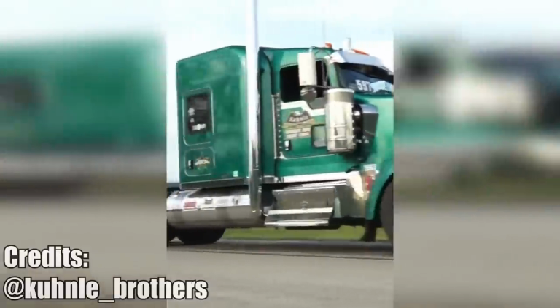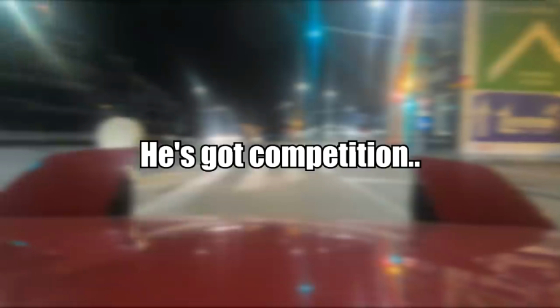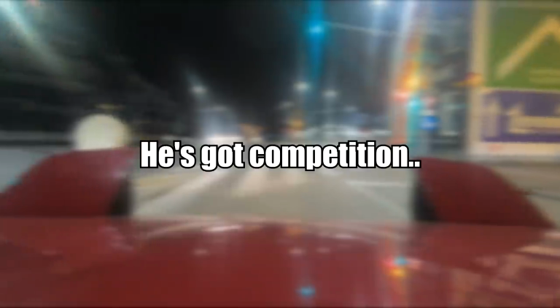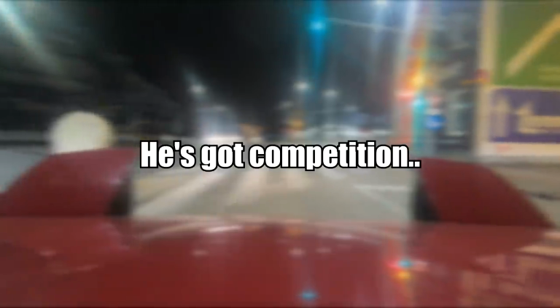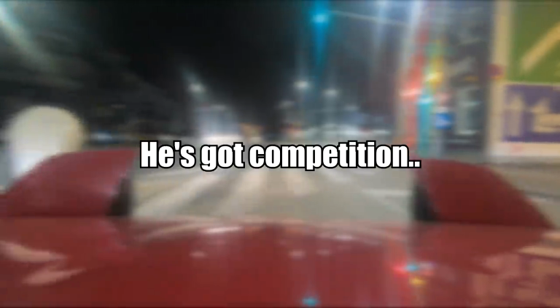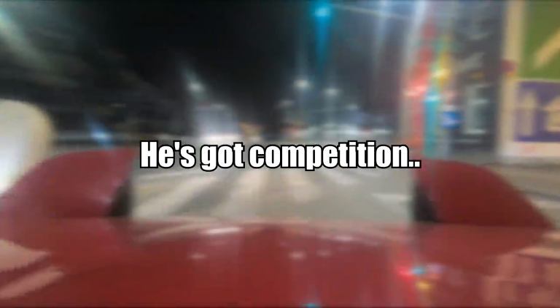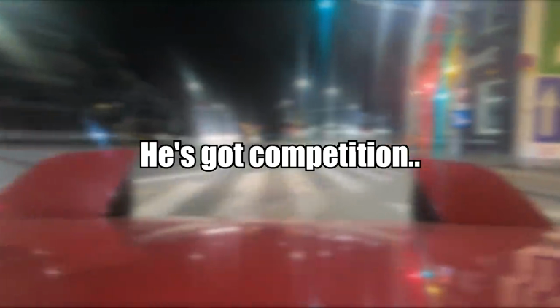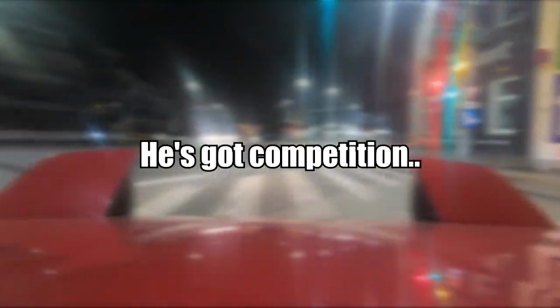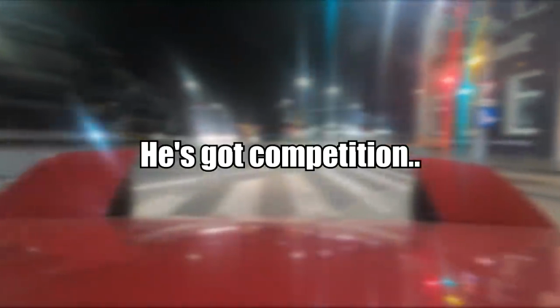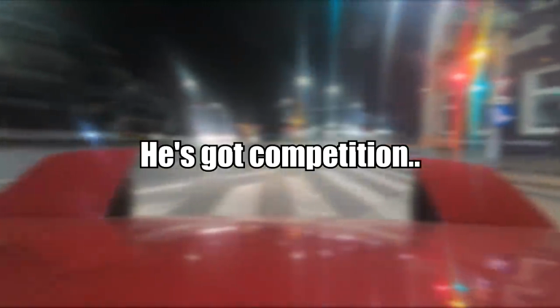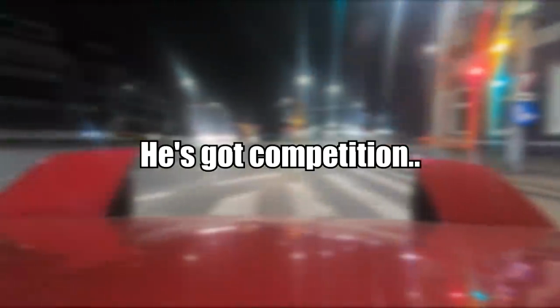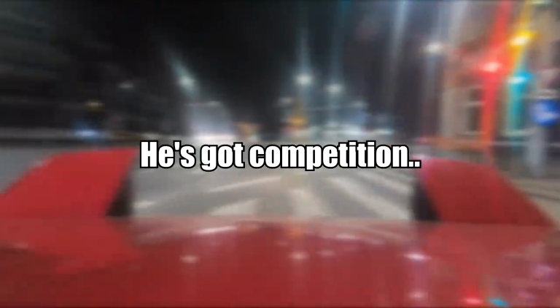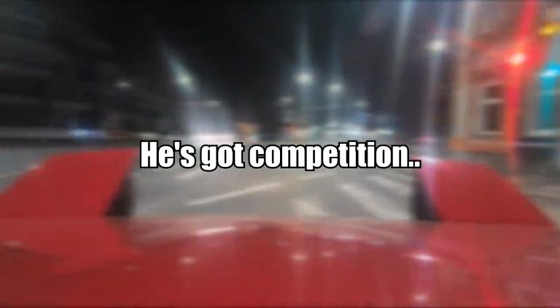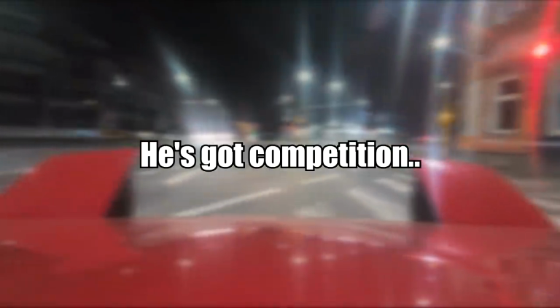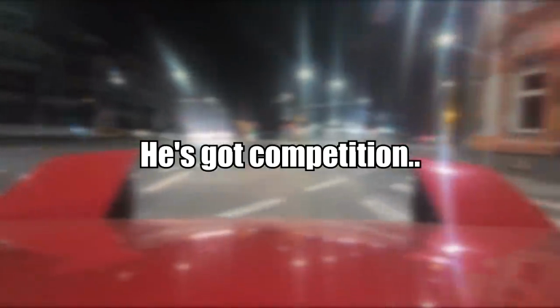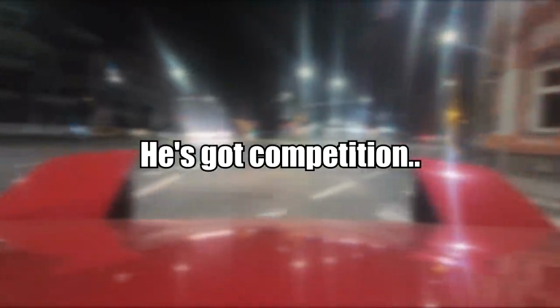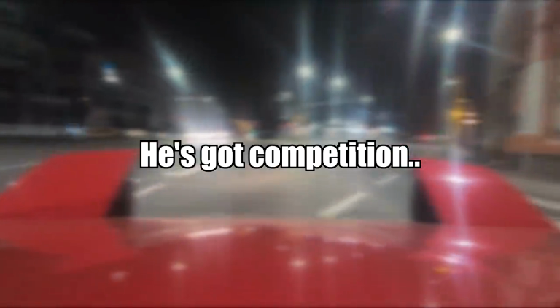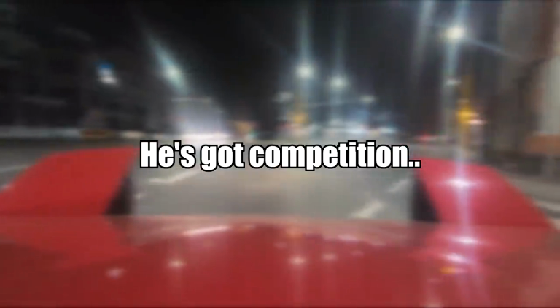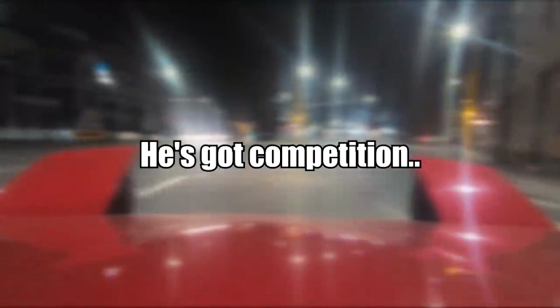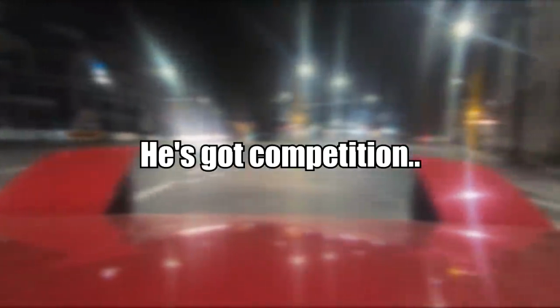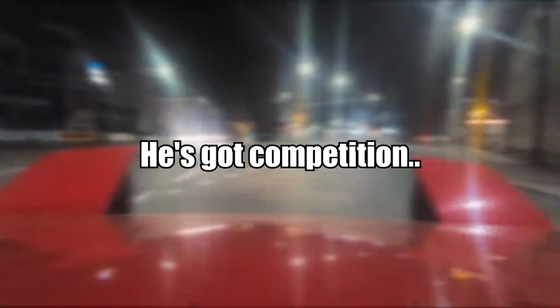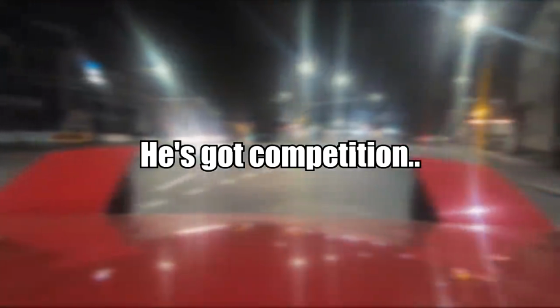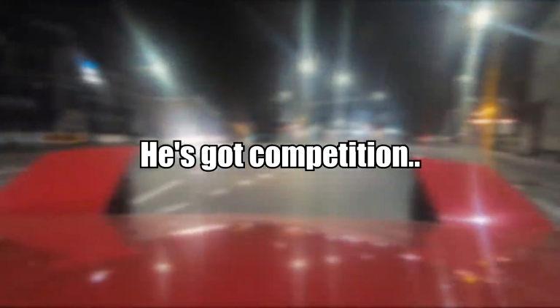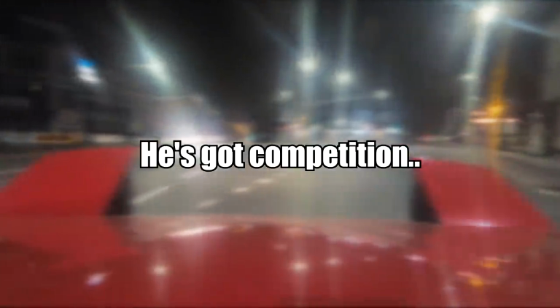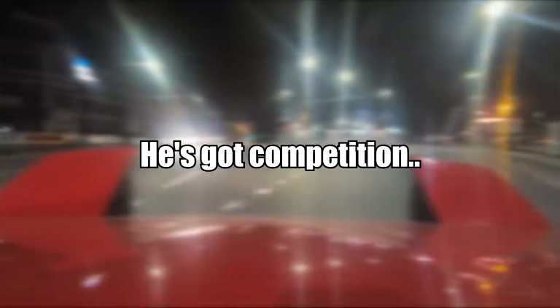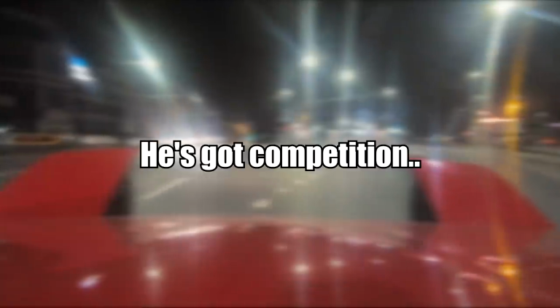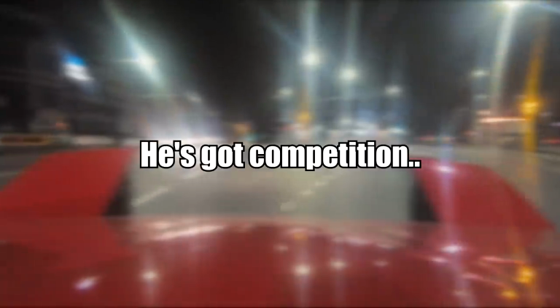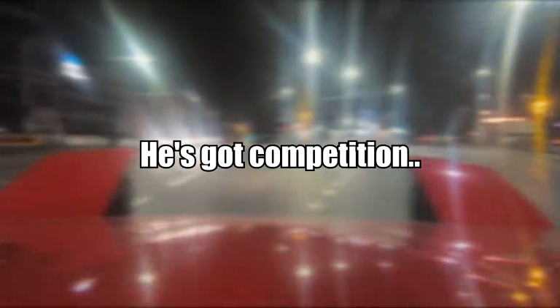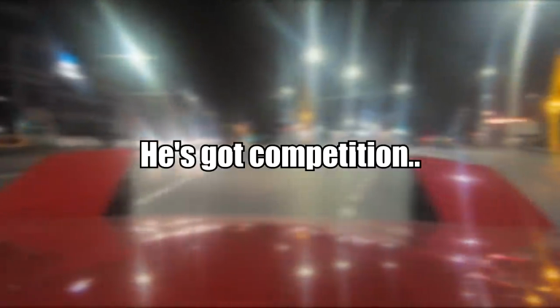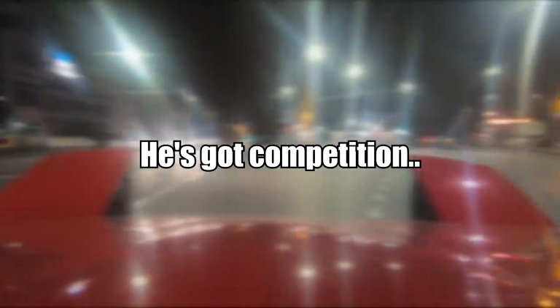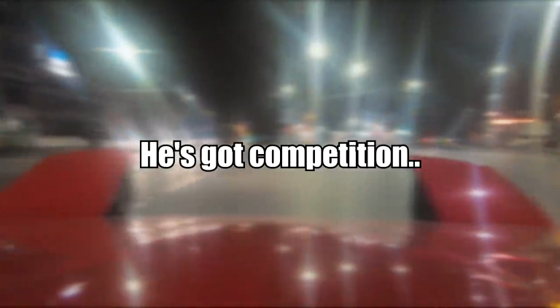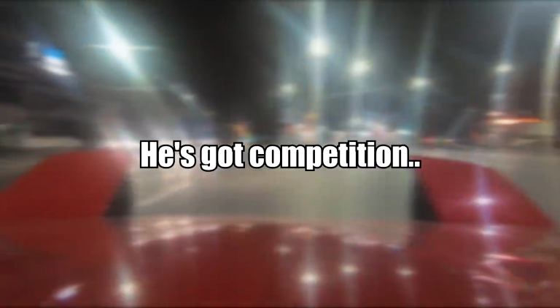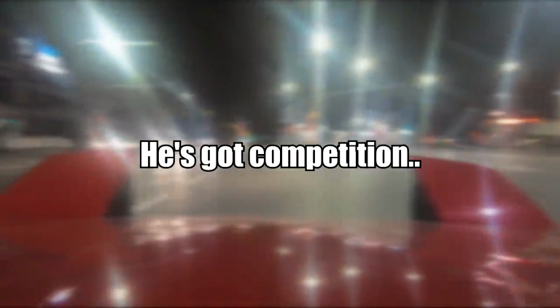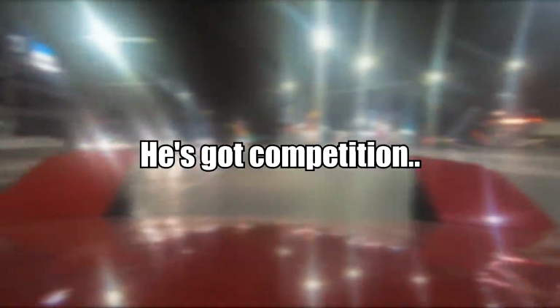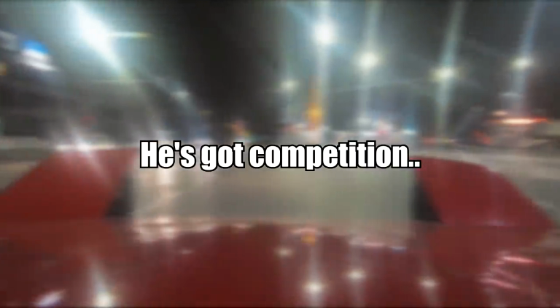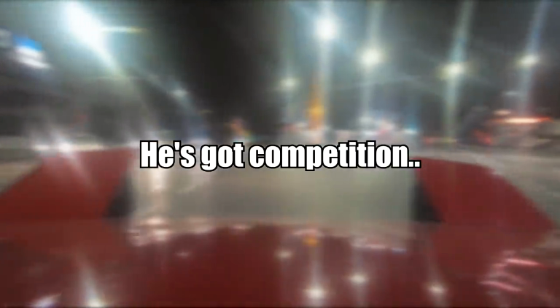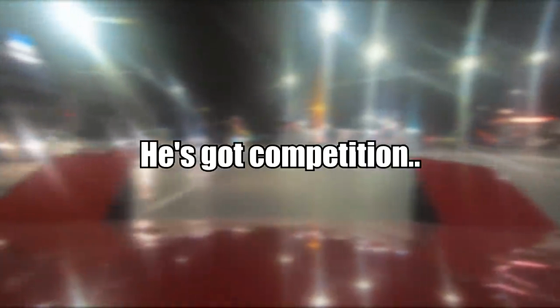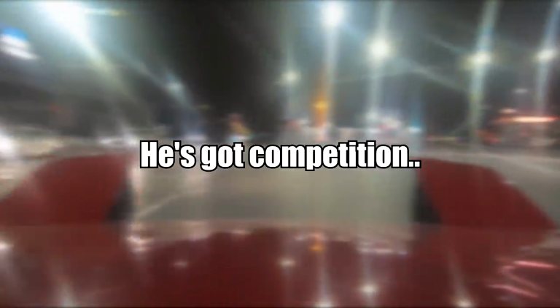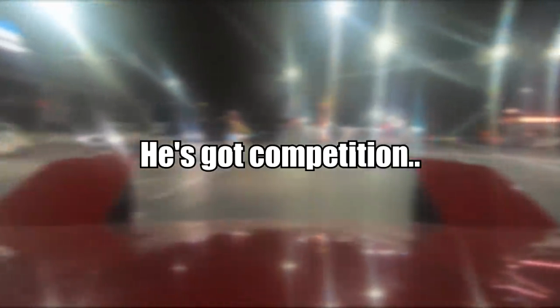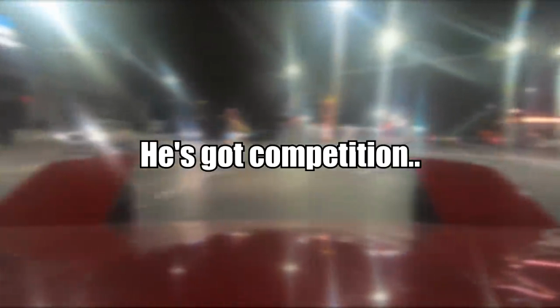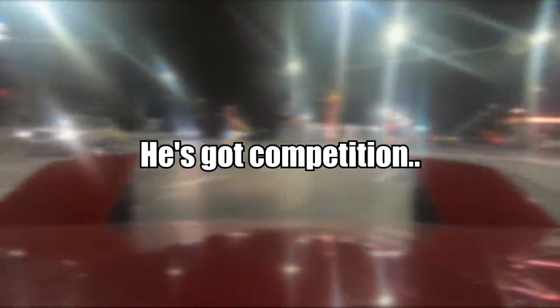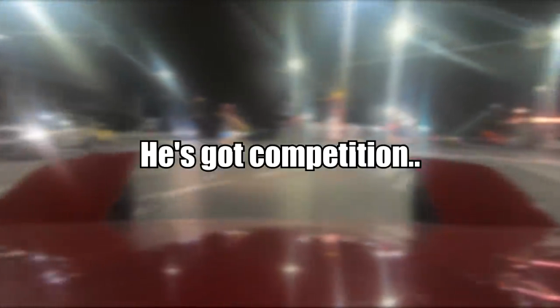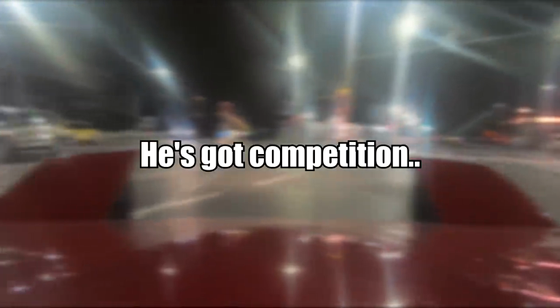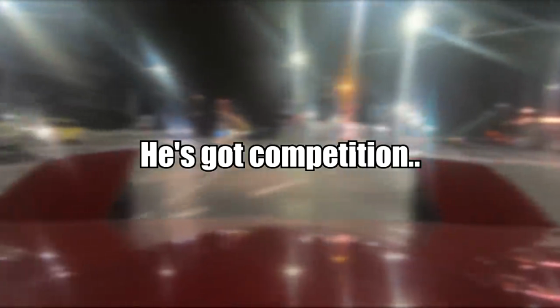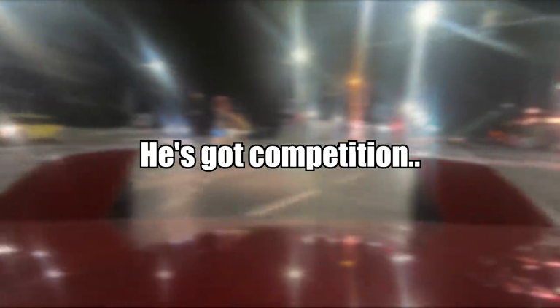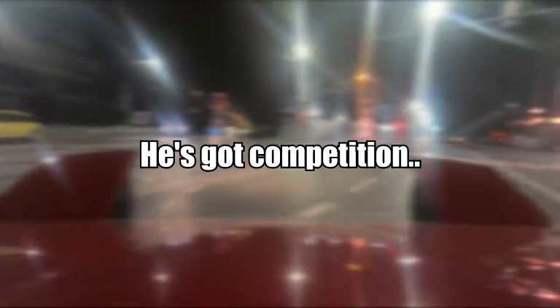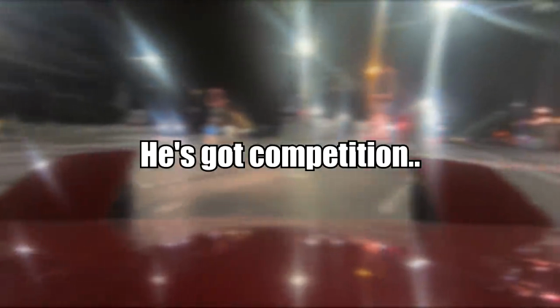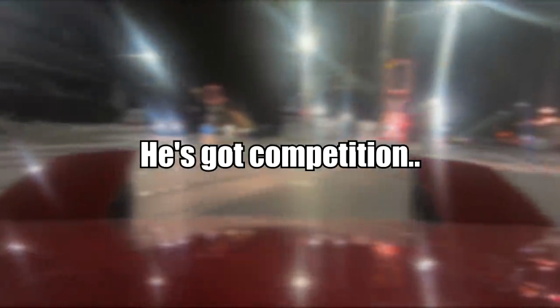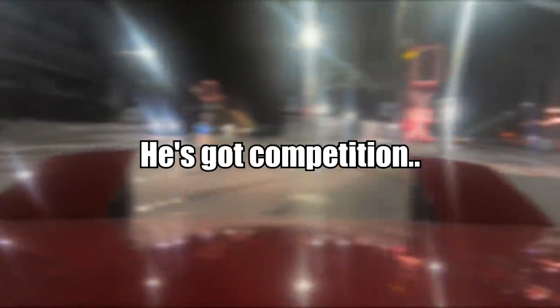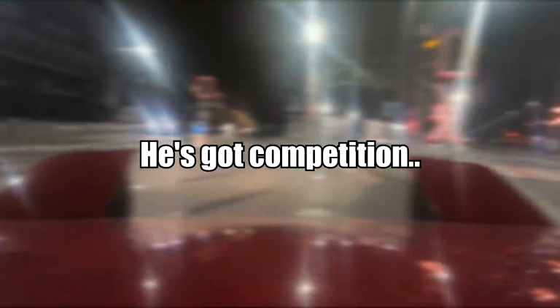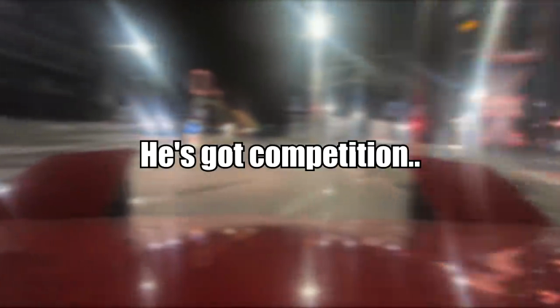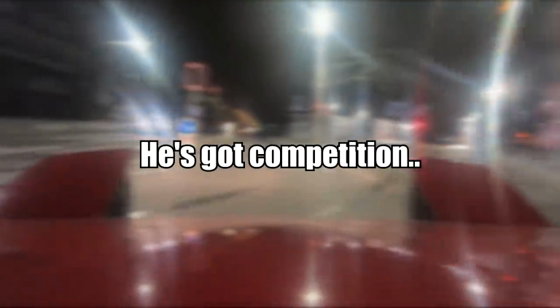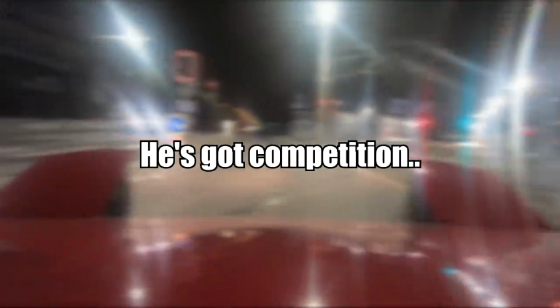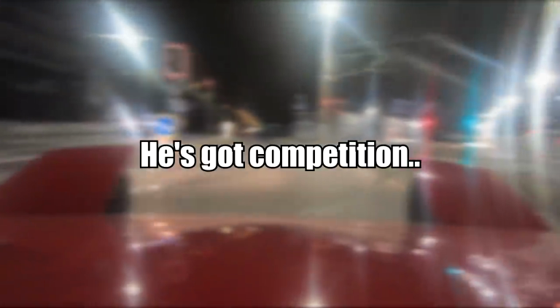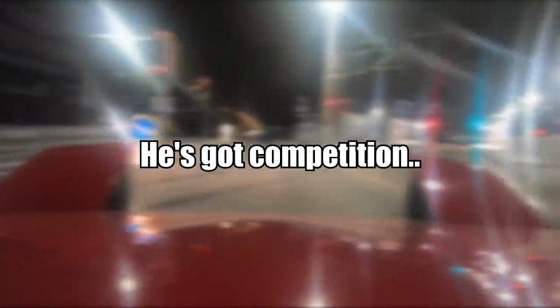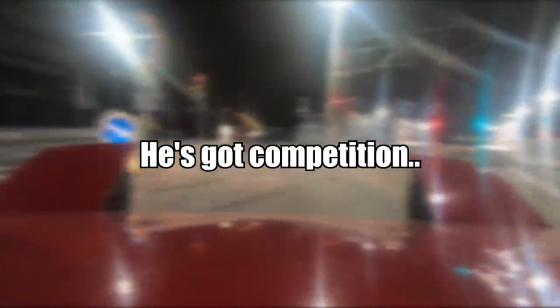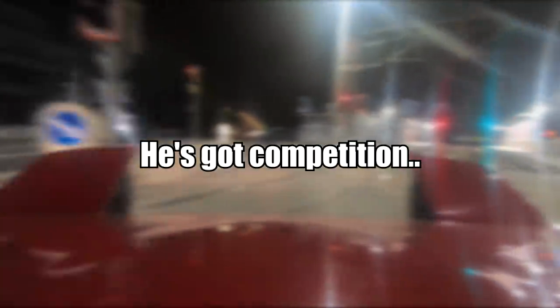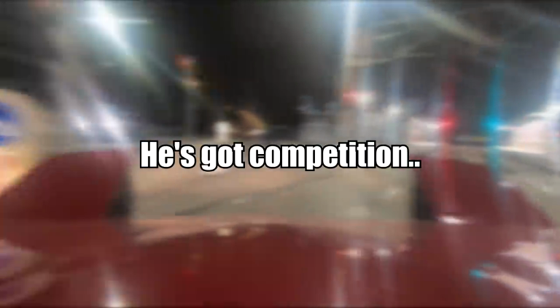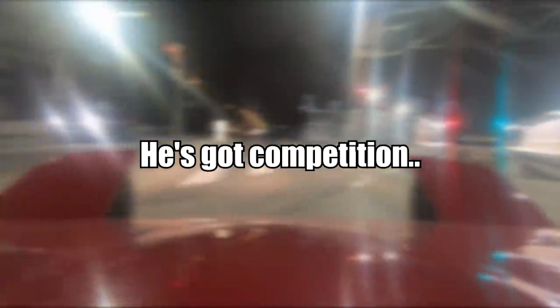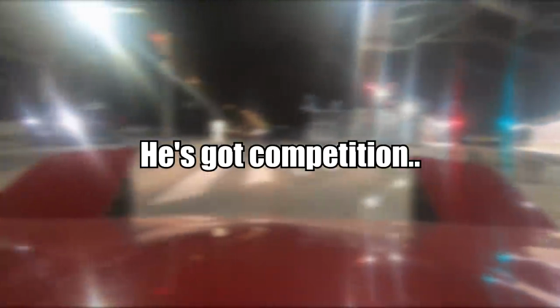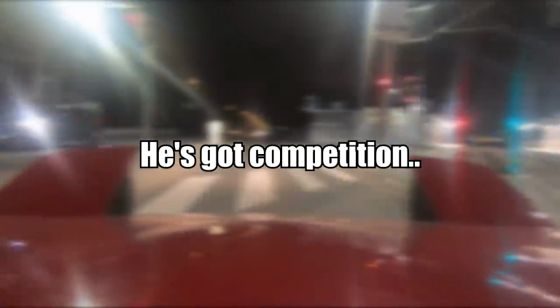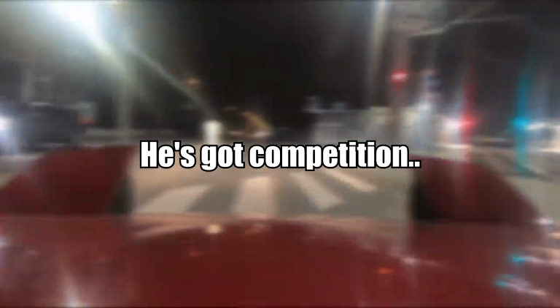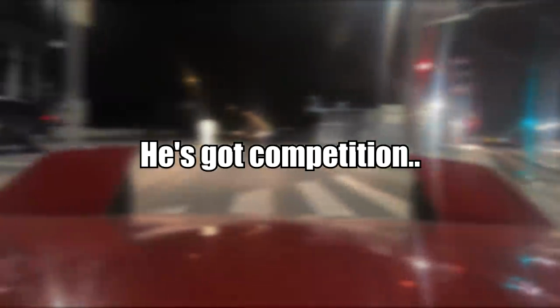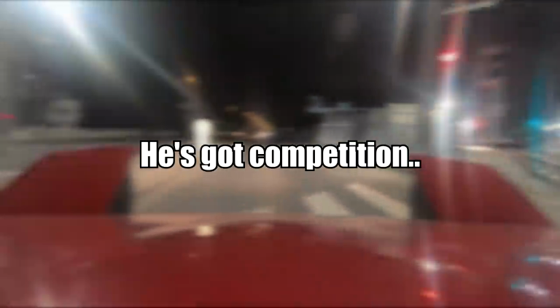Here is a follow-up to the guy racing an airplane in a car. There is someone new waiting for him to do a drag race: an Apache attack helicopter.